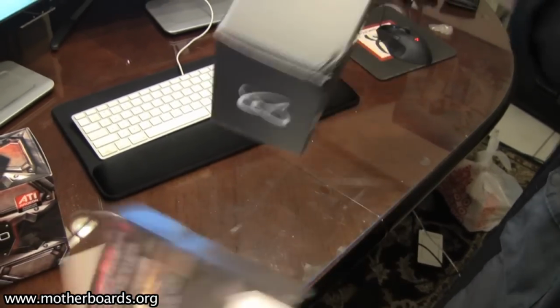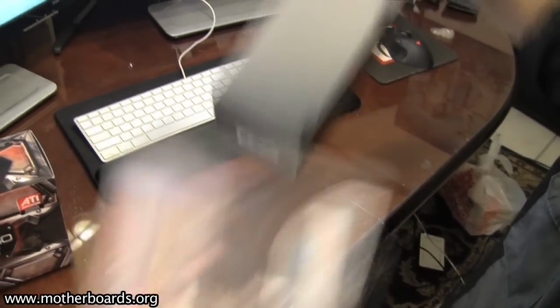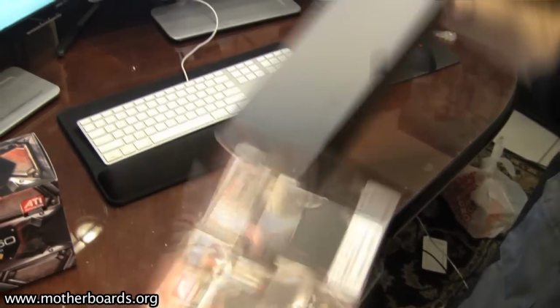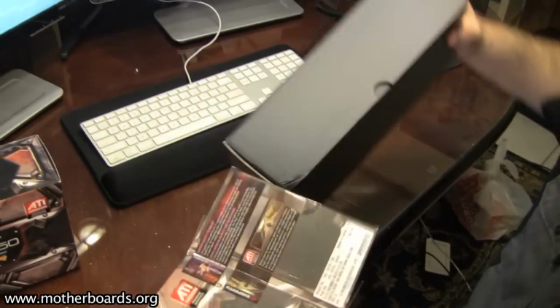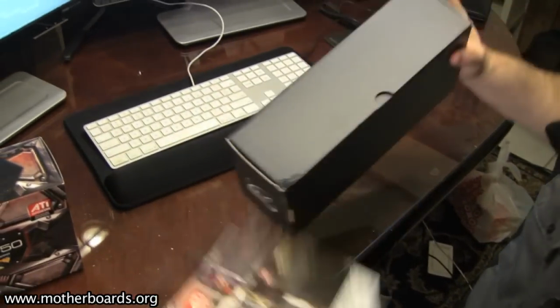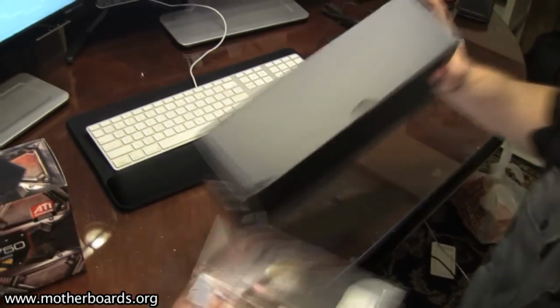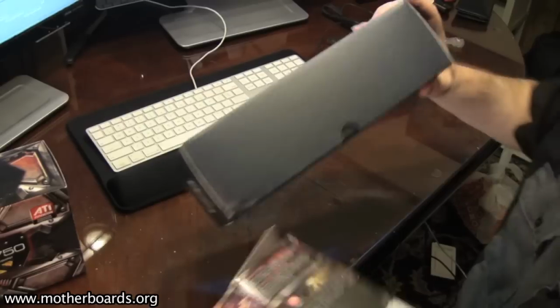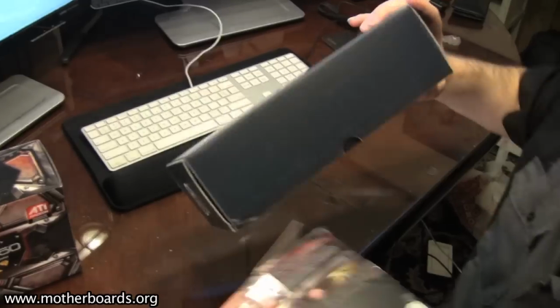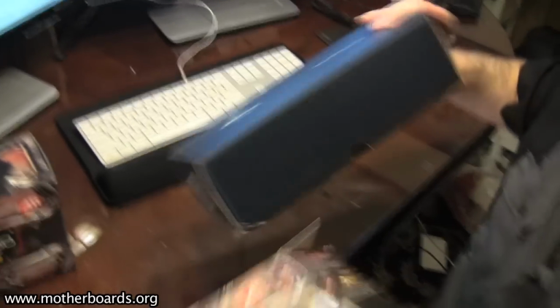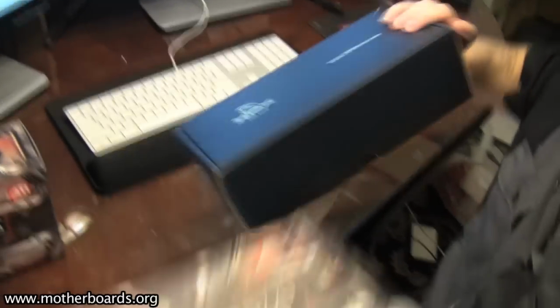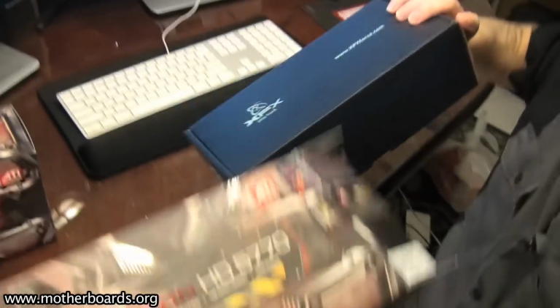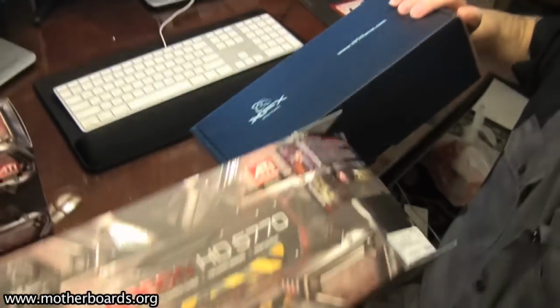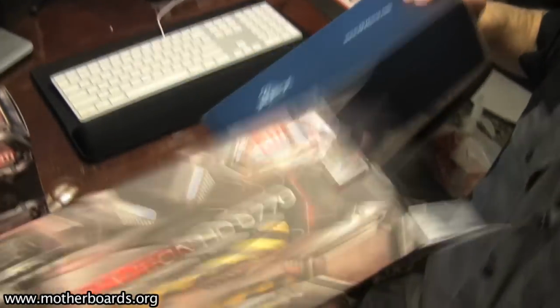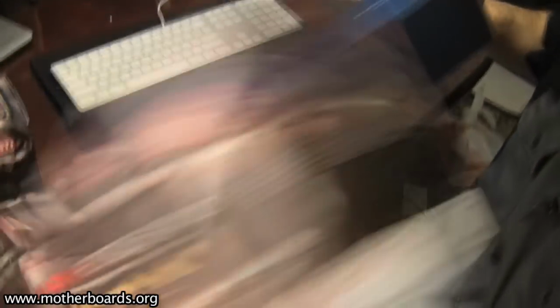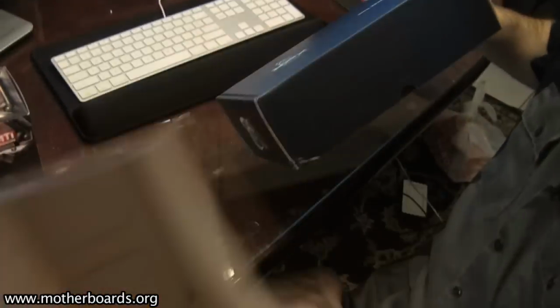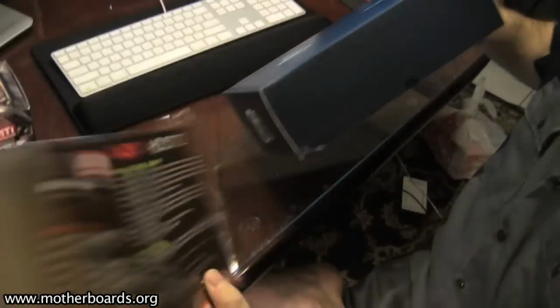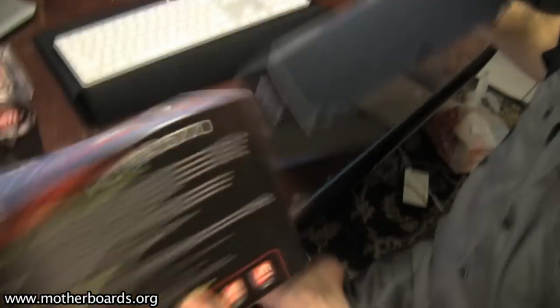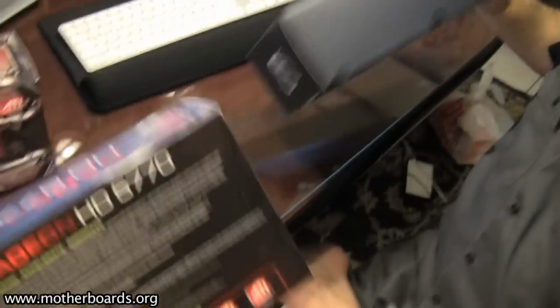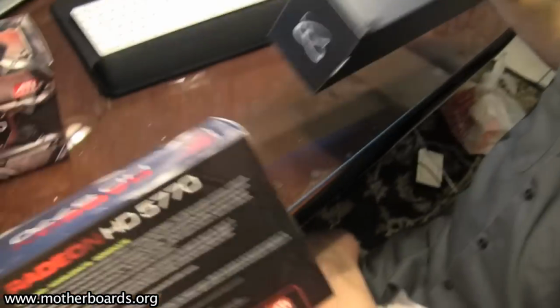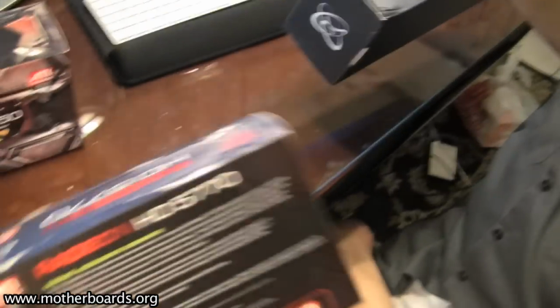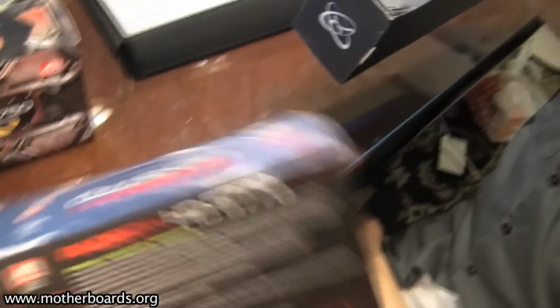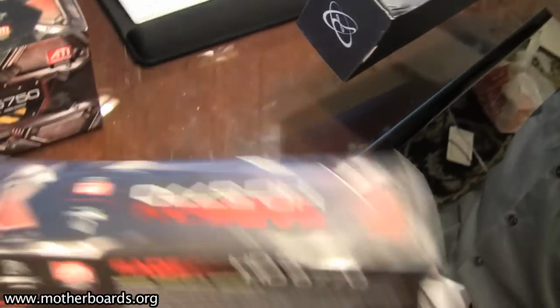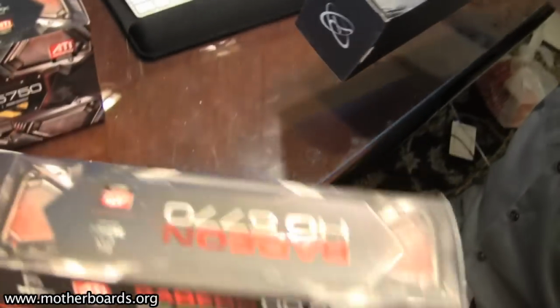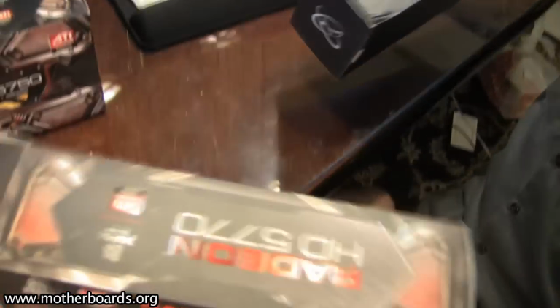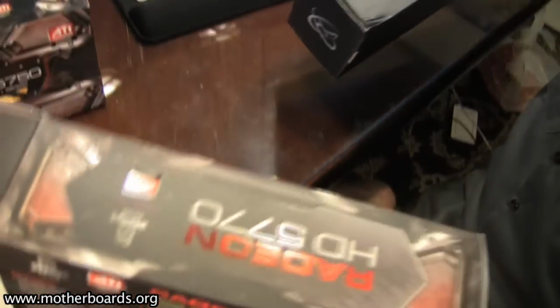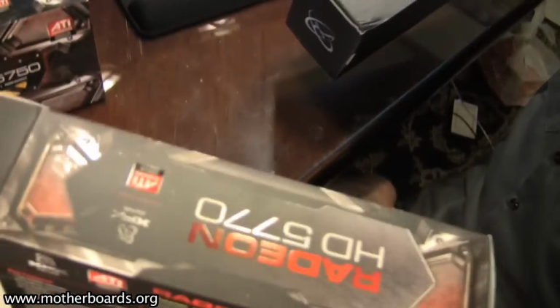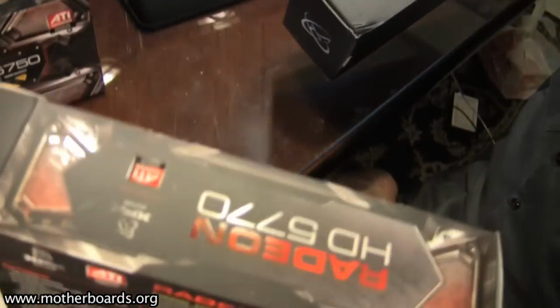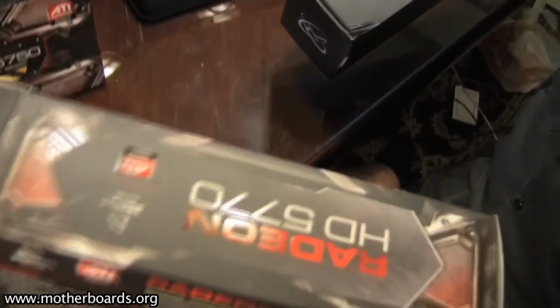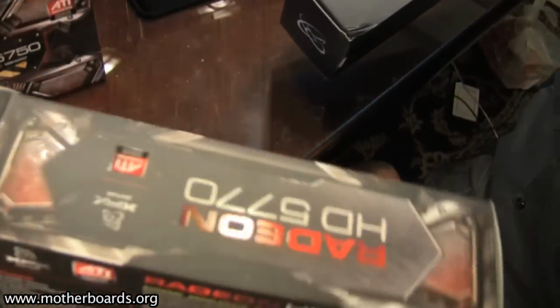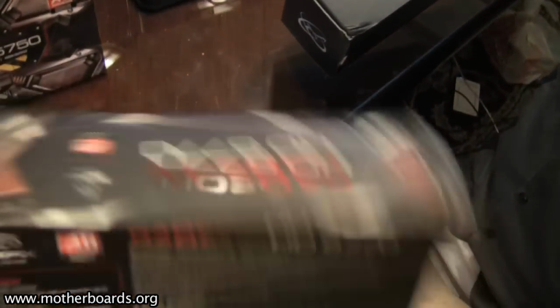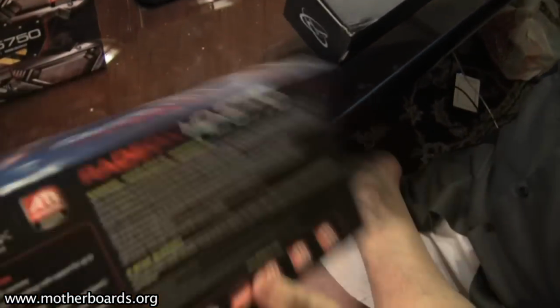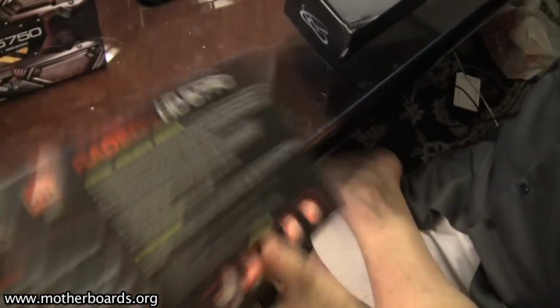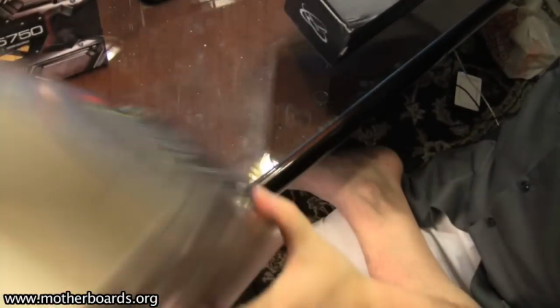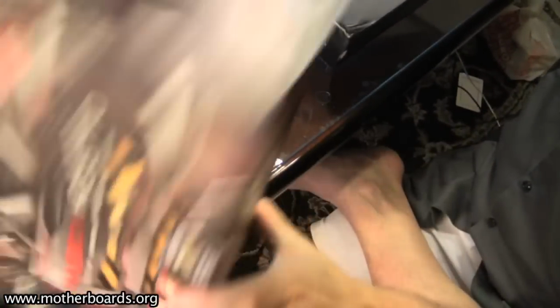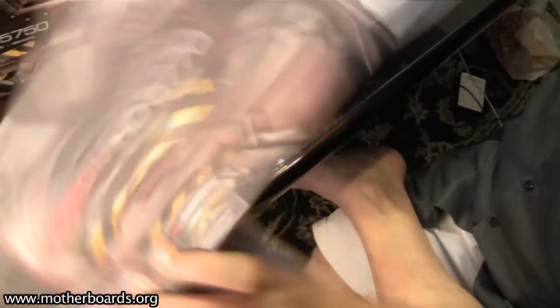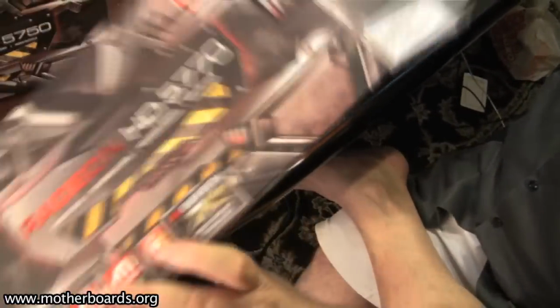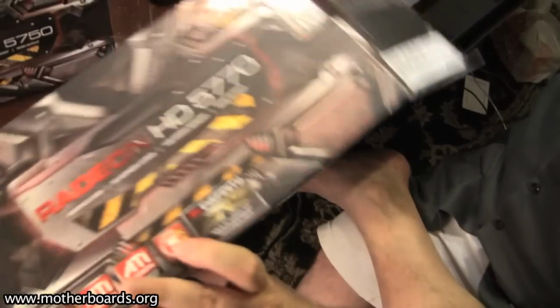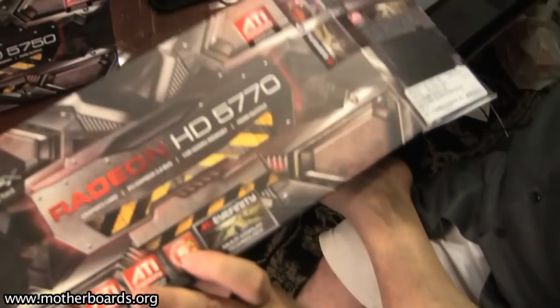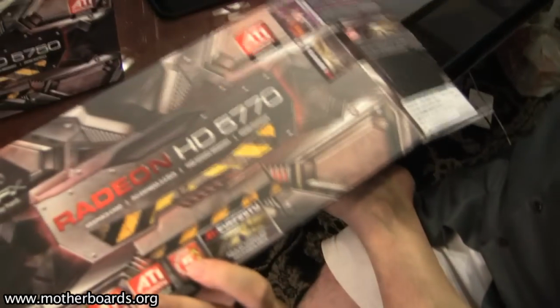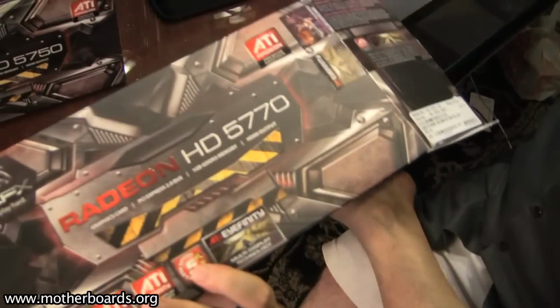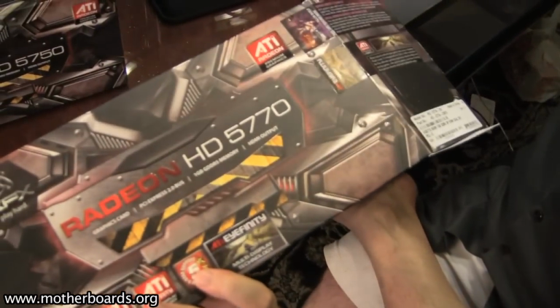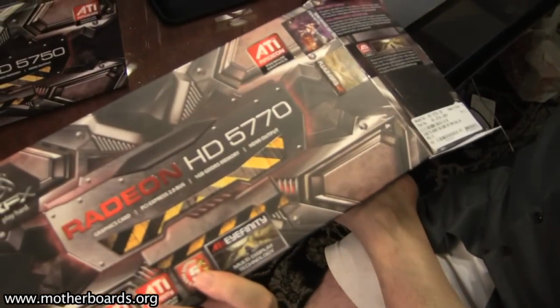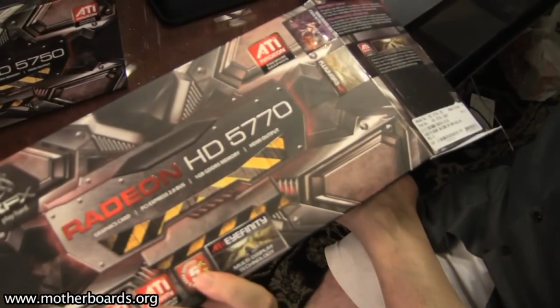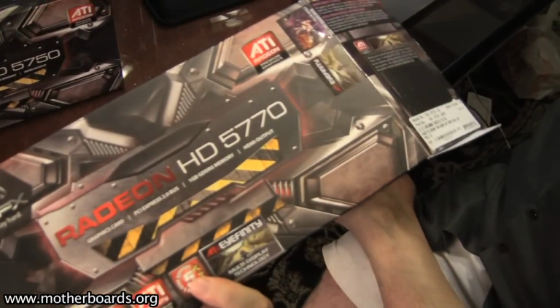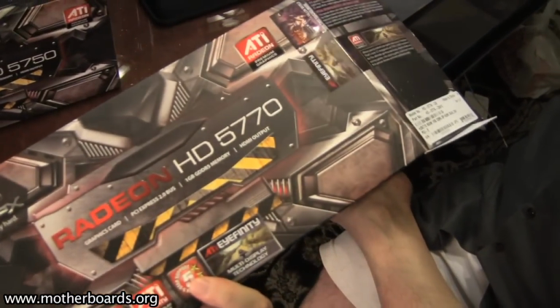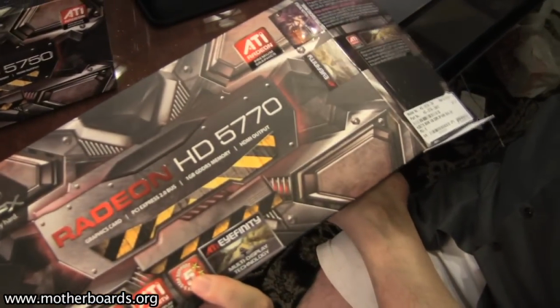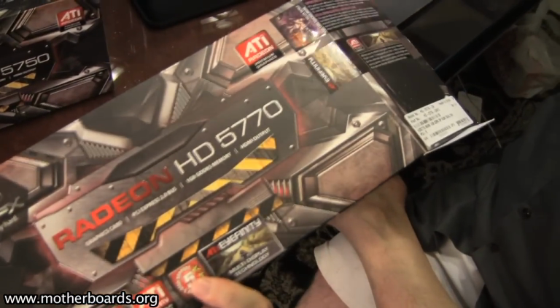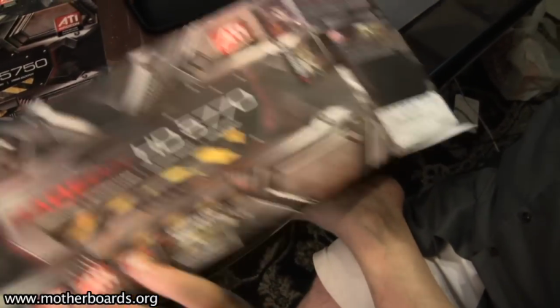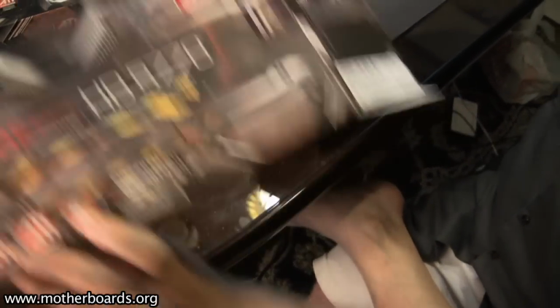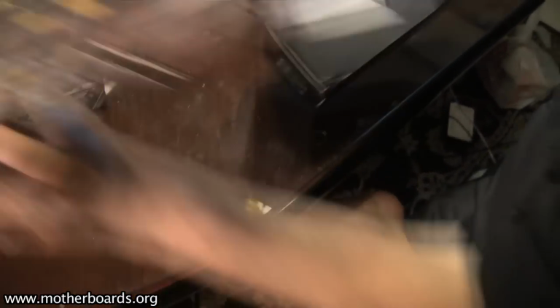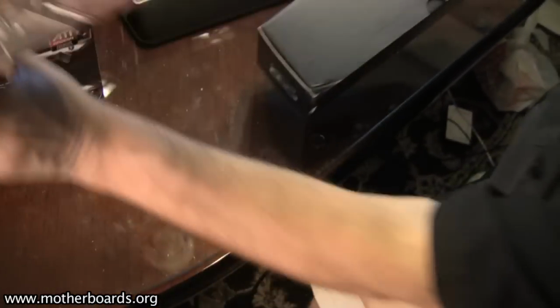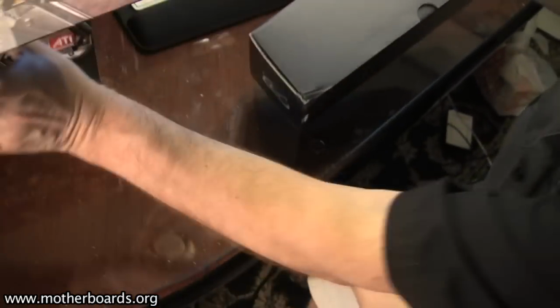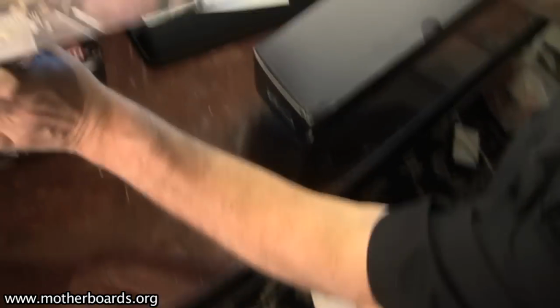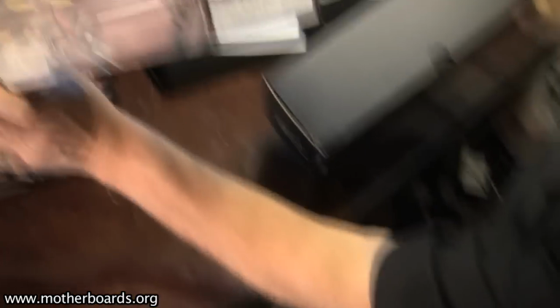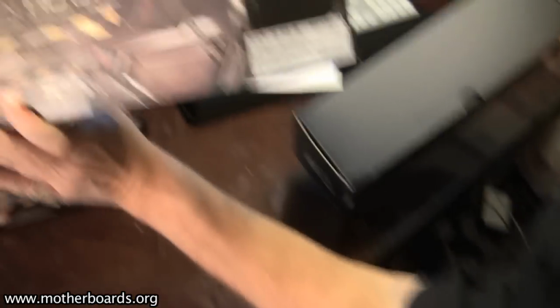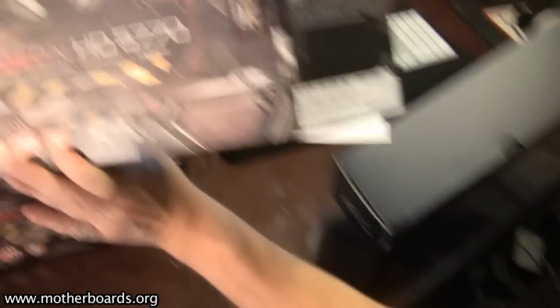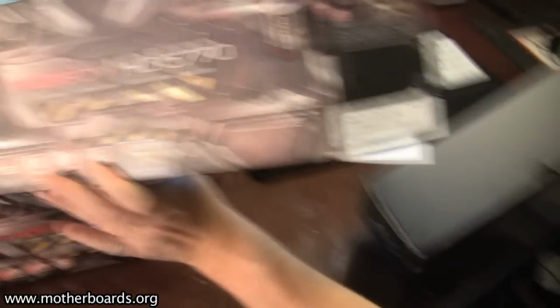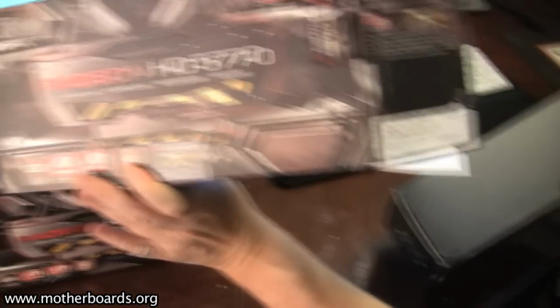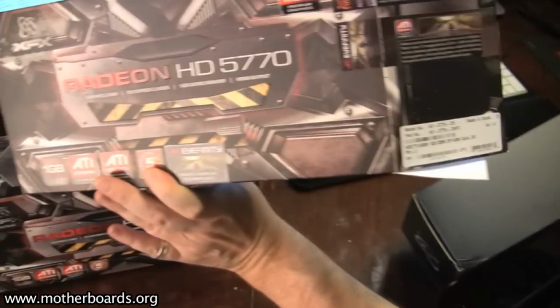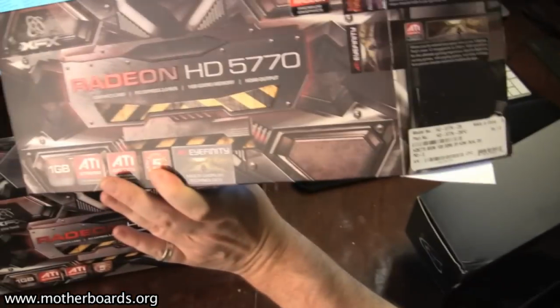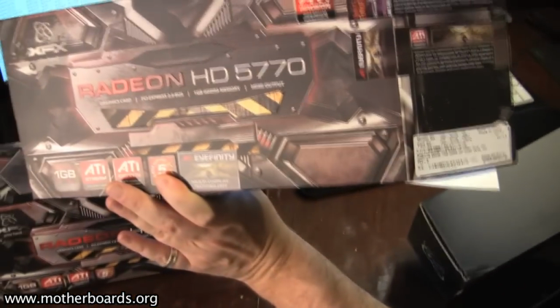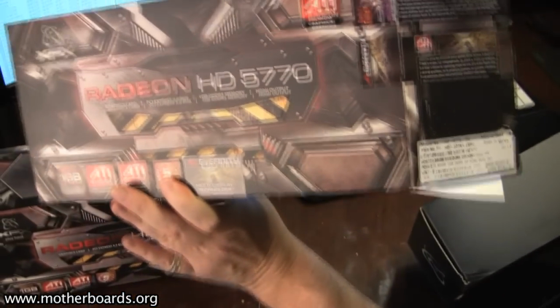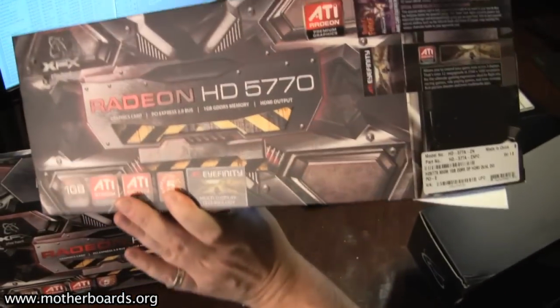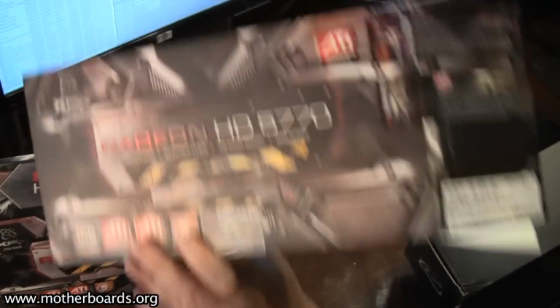By the way, these boxes are really small — a lot smaller than the most normal boxes that you'll see. Great for good shelf space, I'm sure.